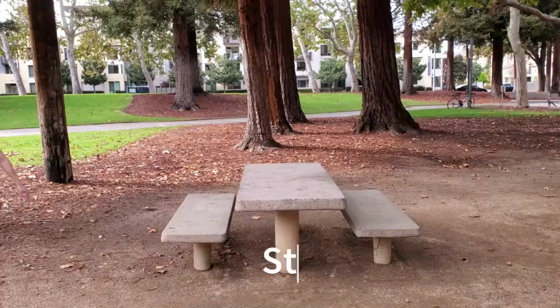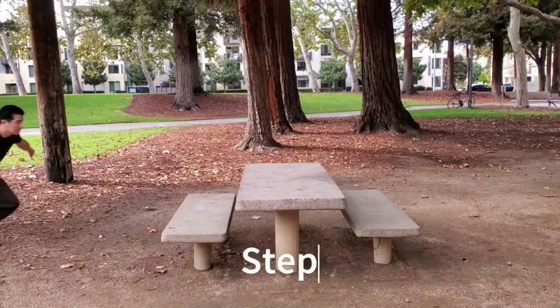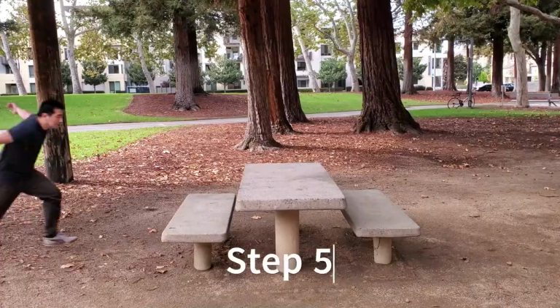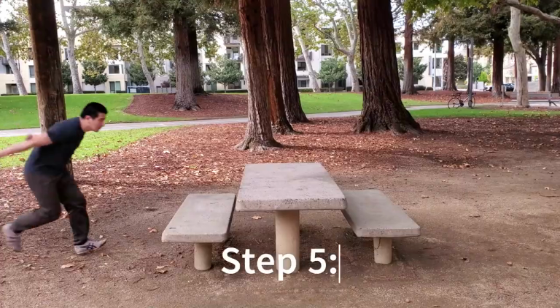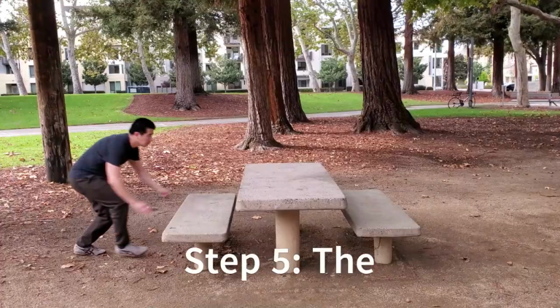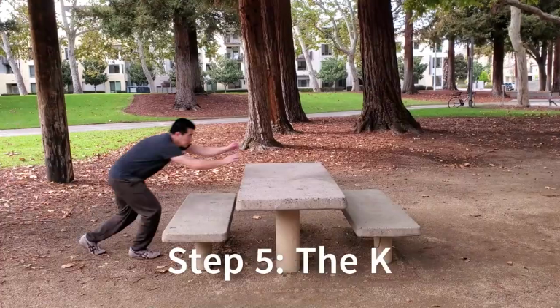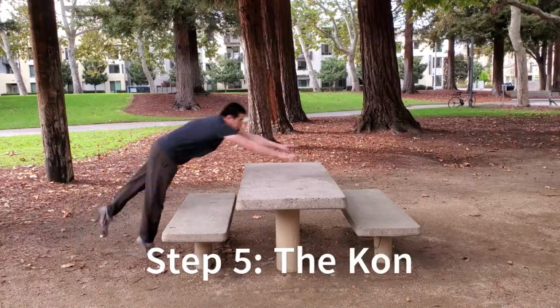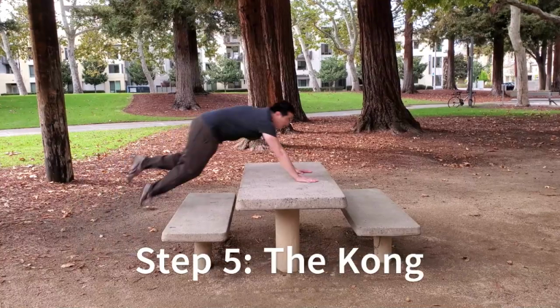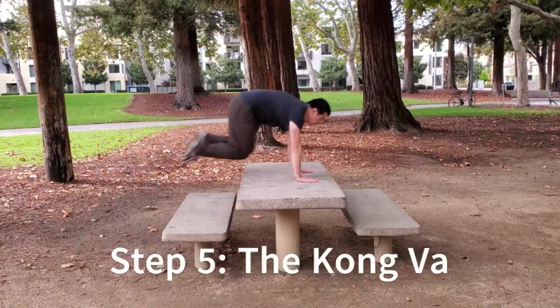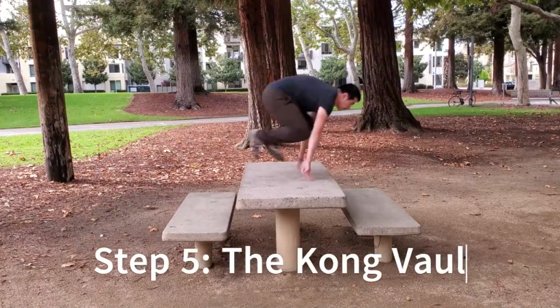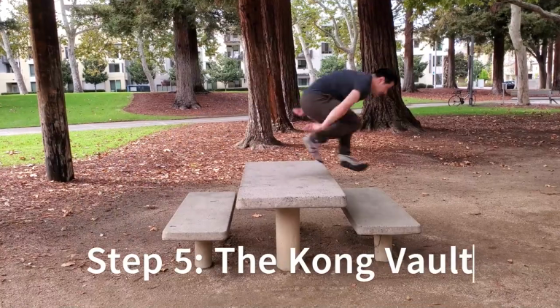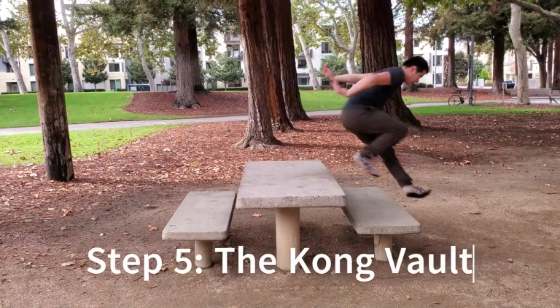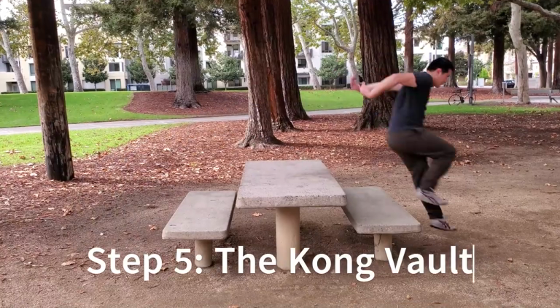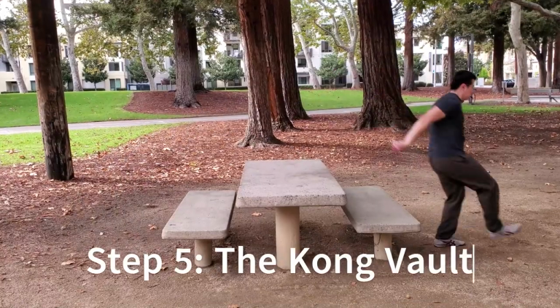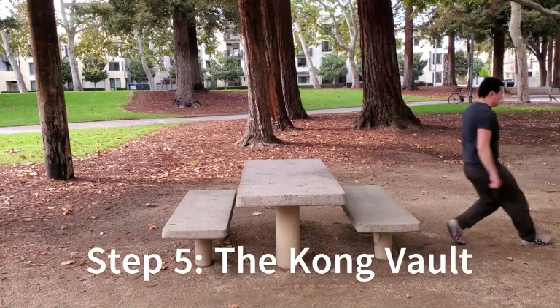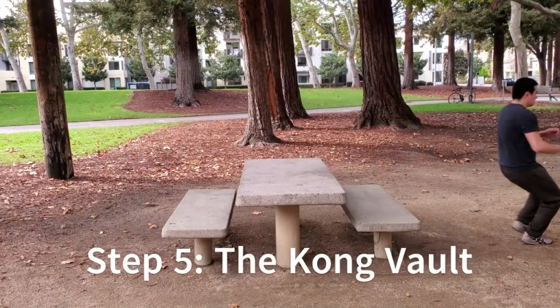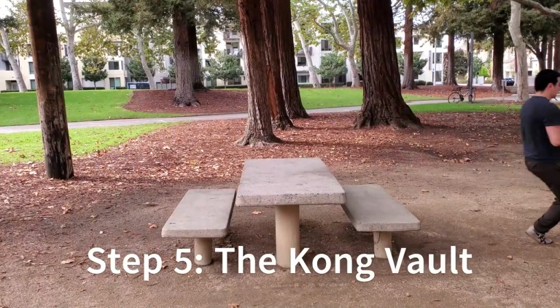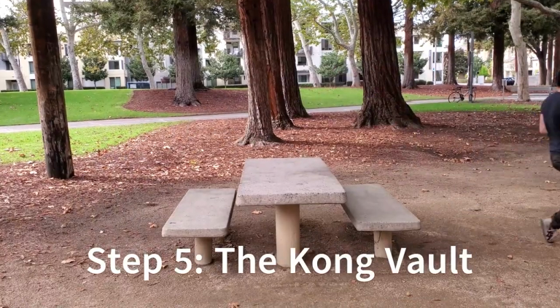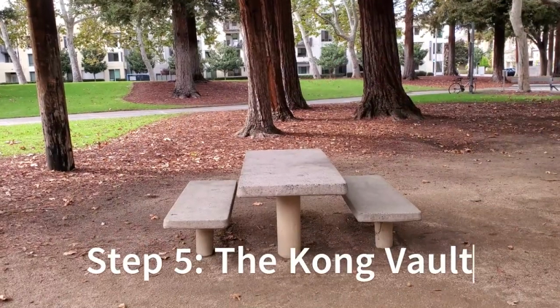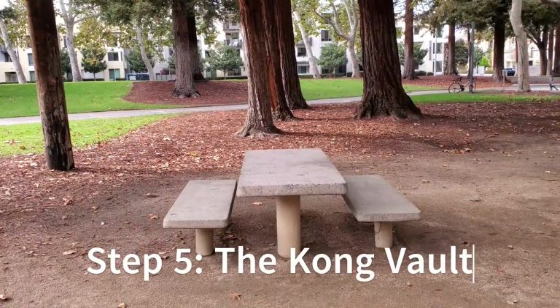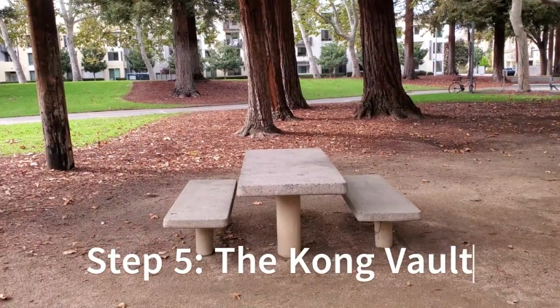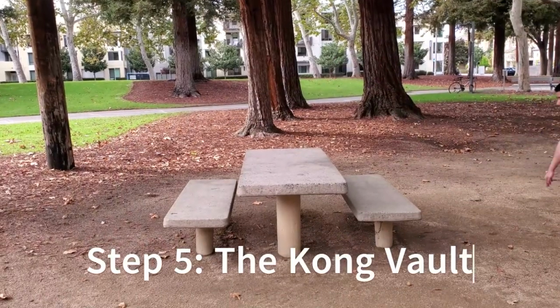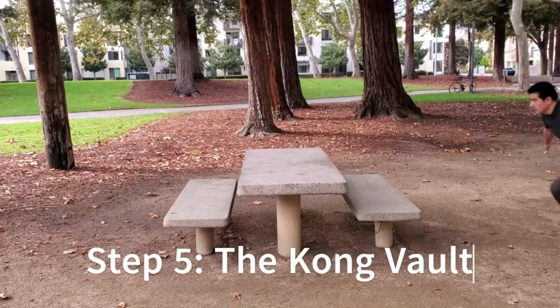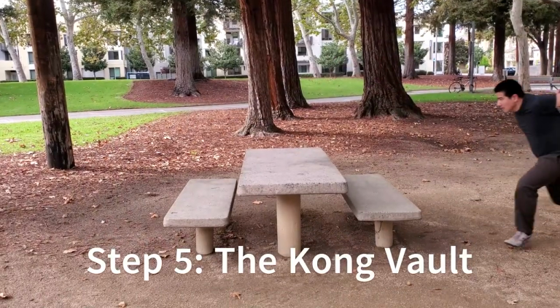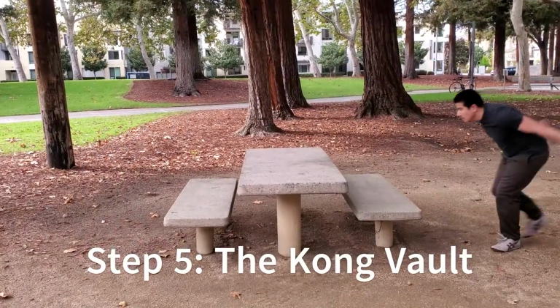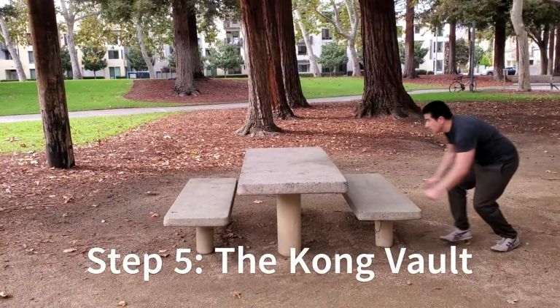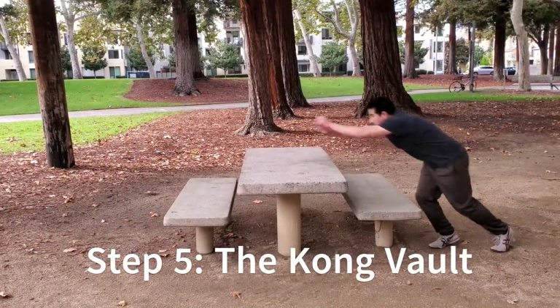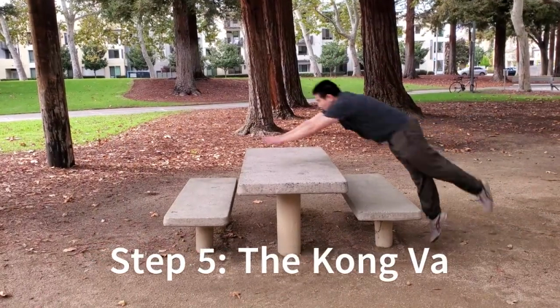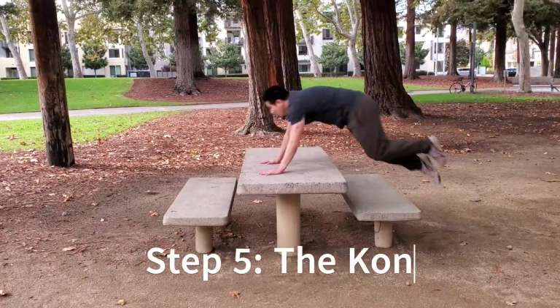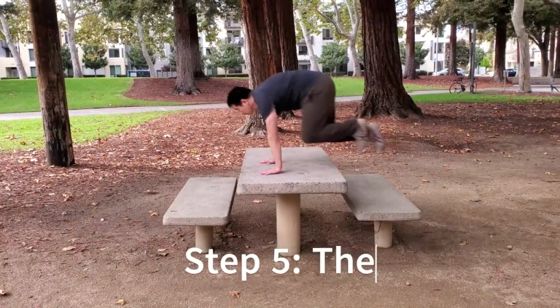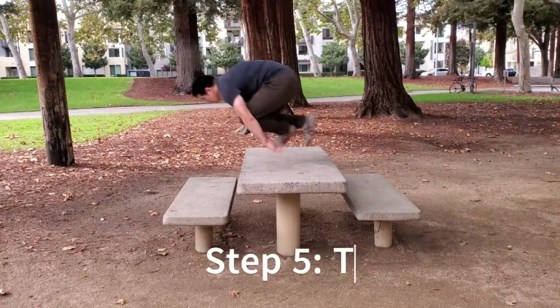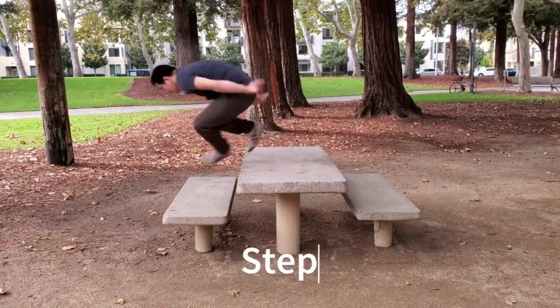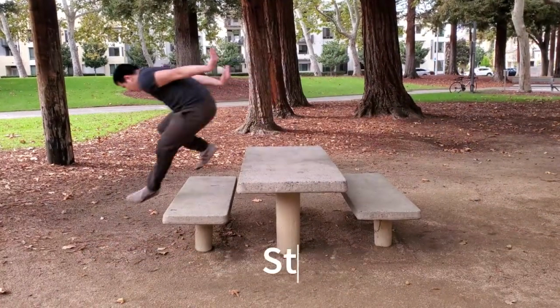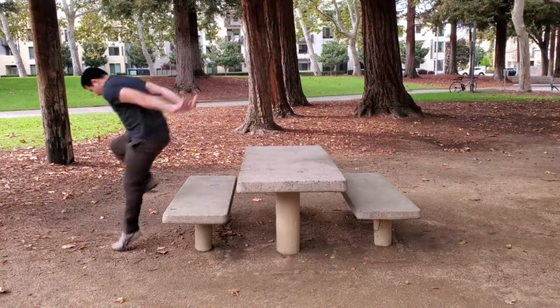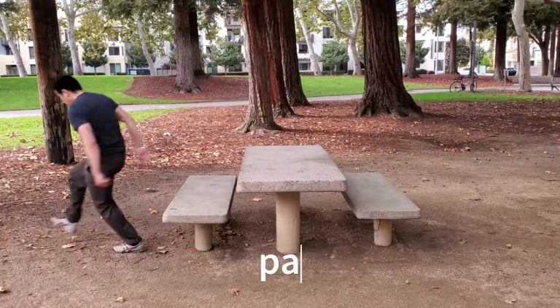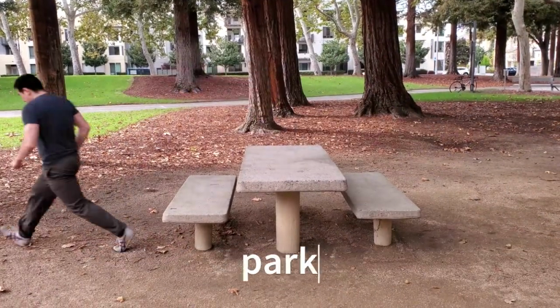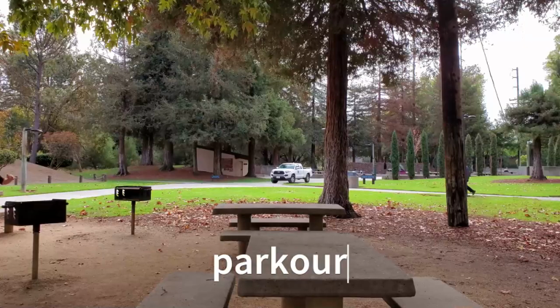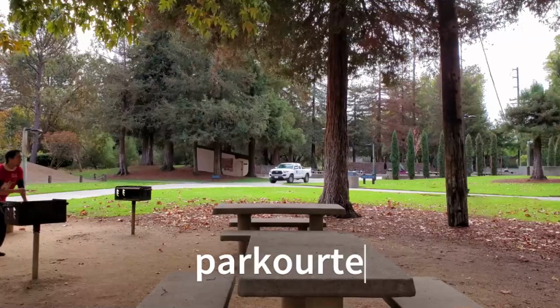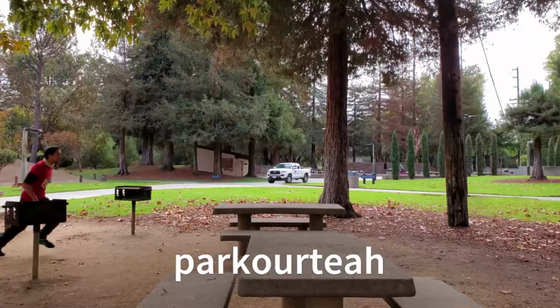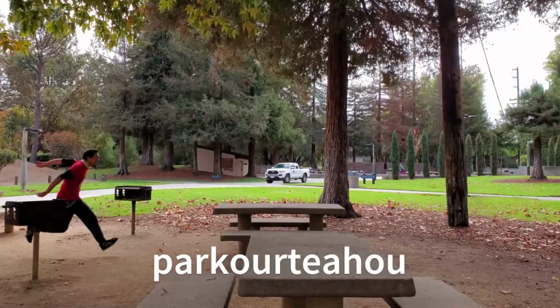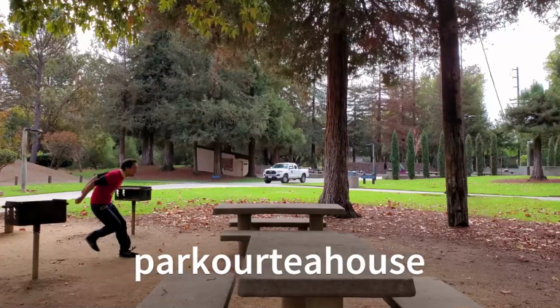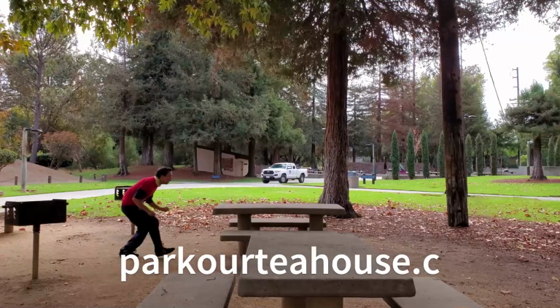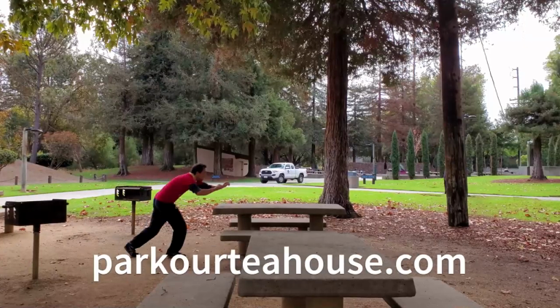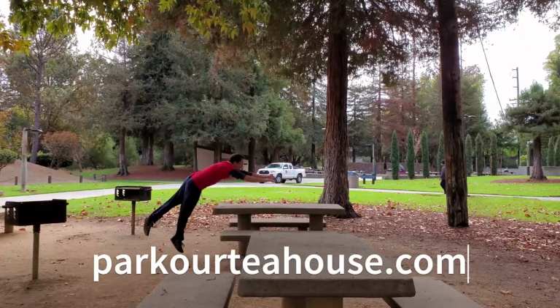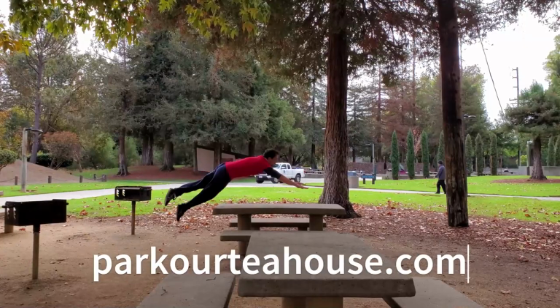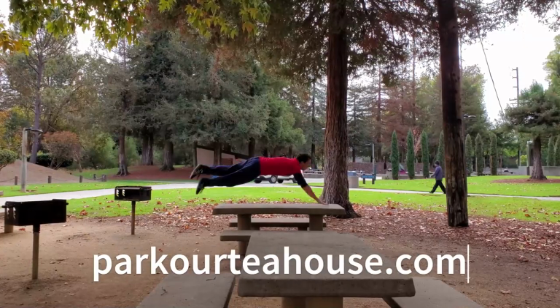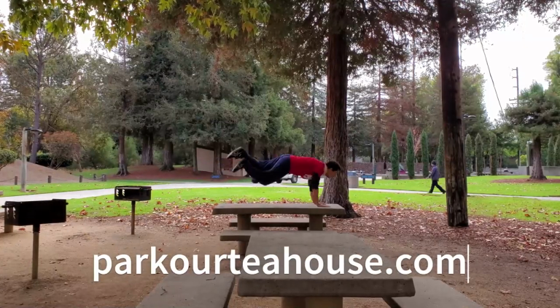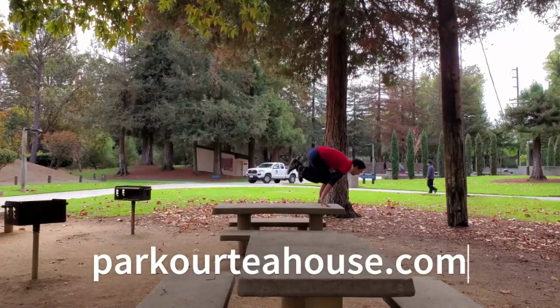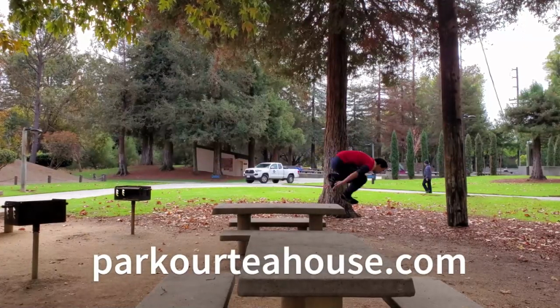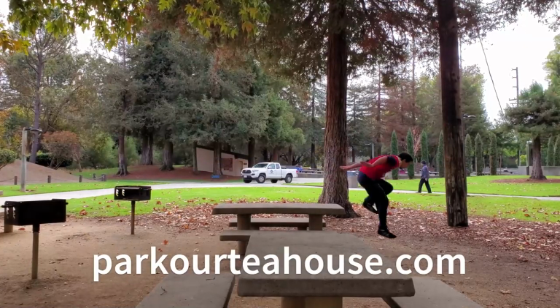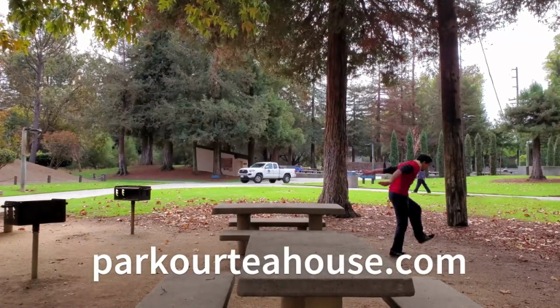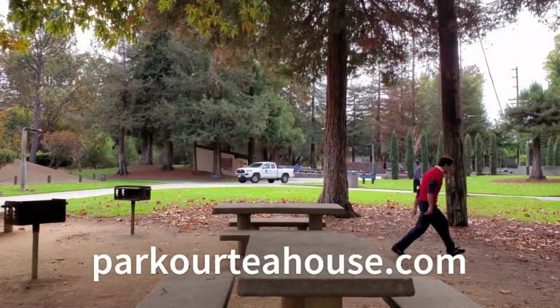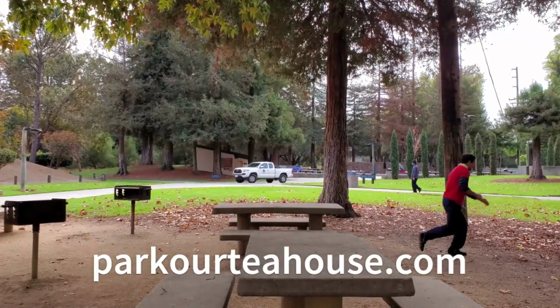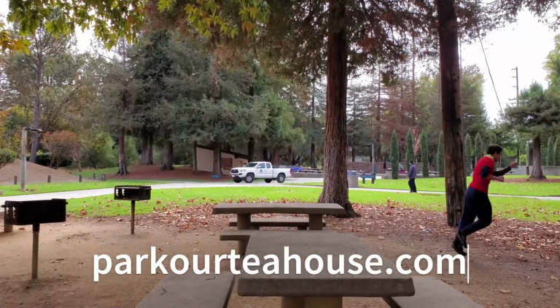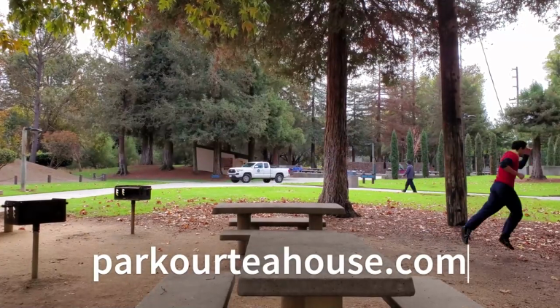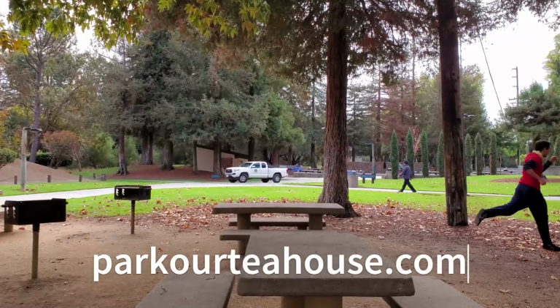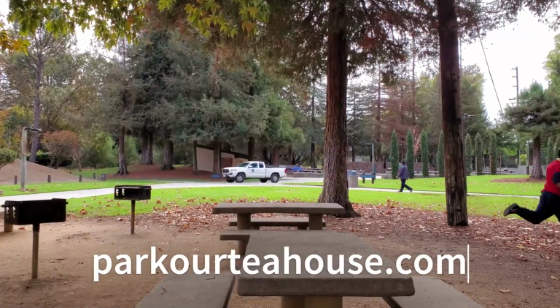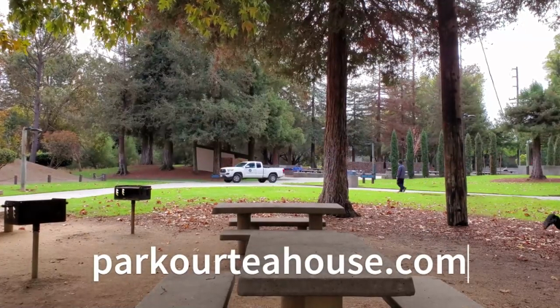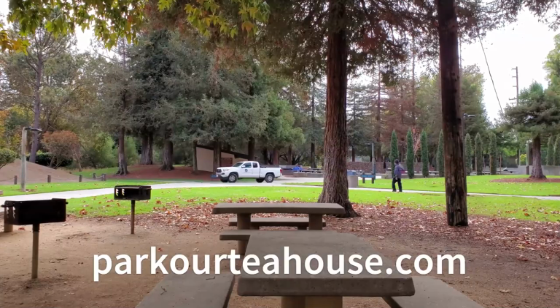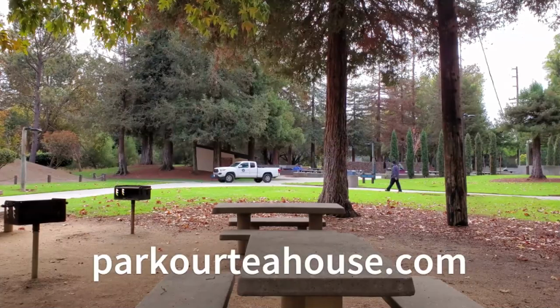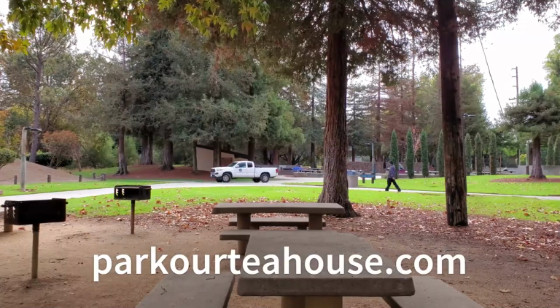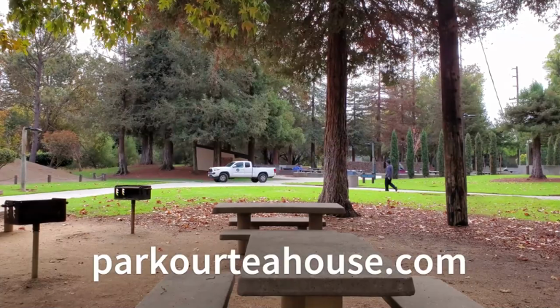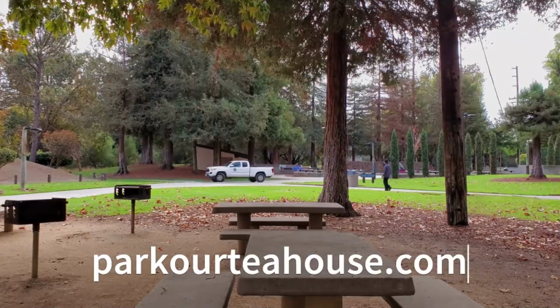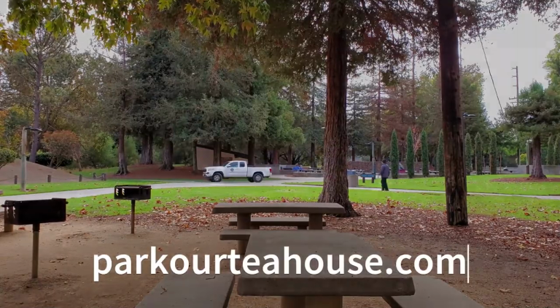Remember to take your time and train safe. If you want more tips, come join us at the Parkour Tea House Discord and keep an eye out for more videos.